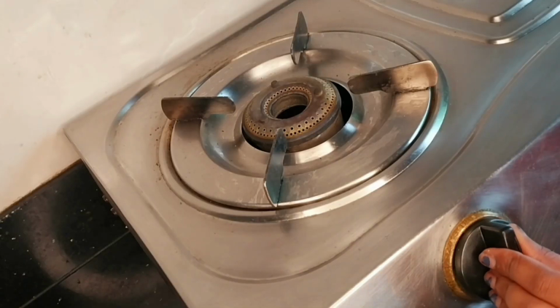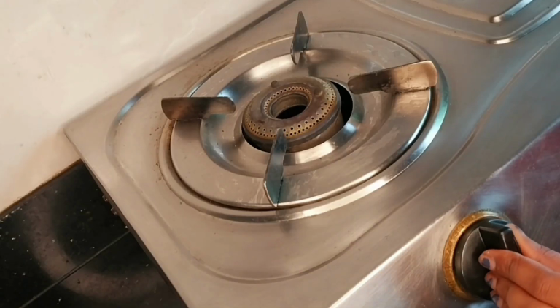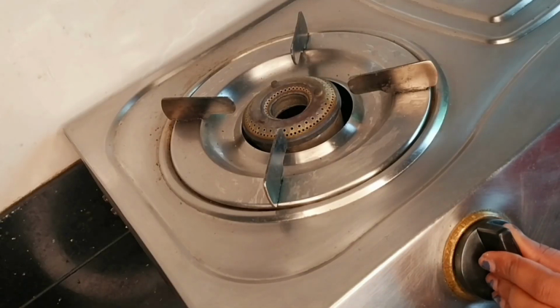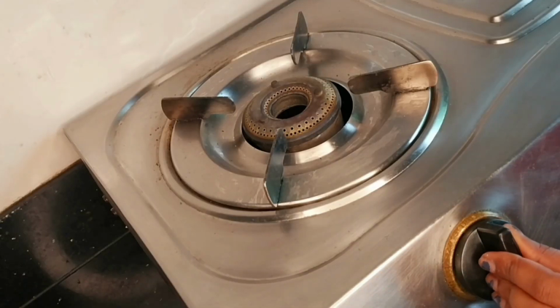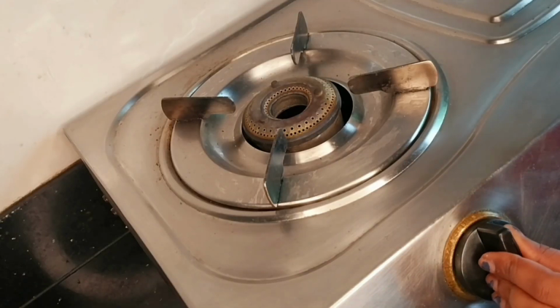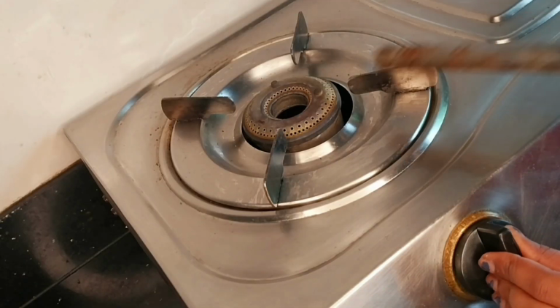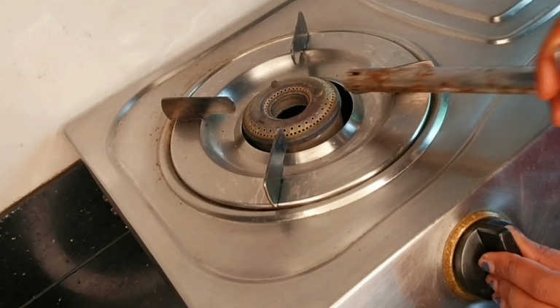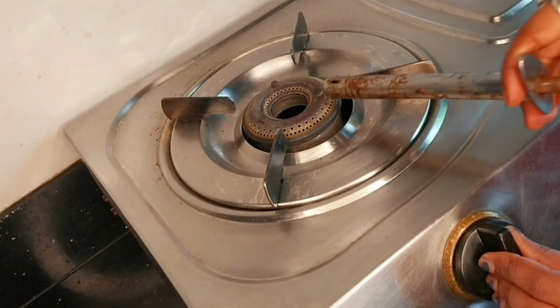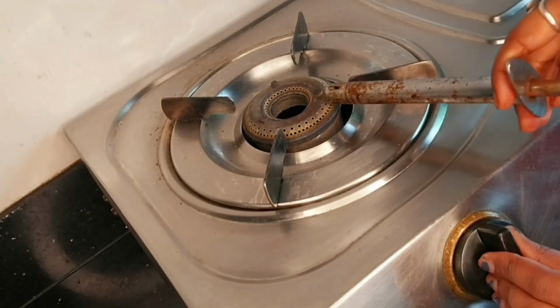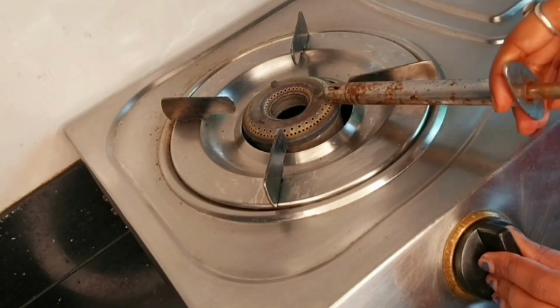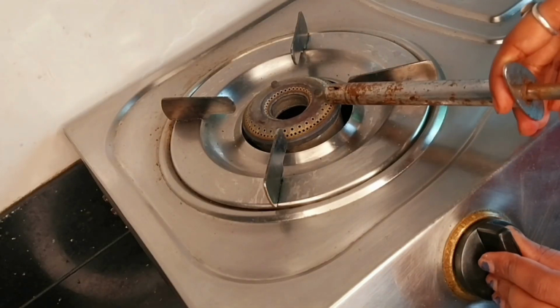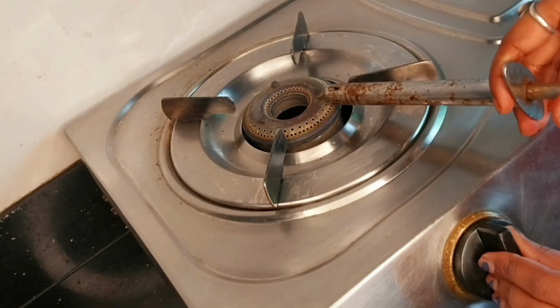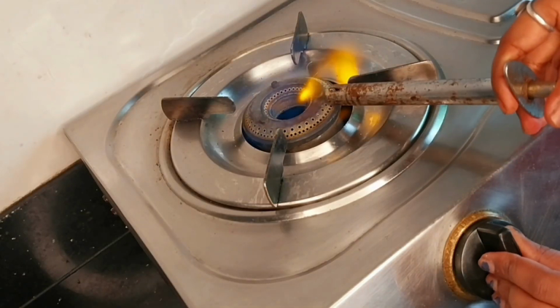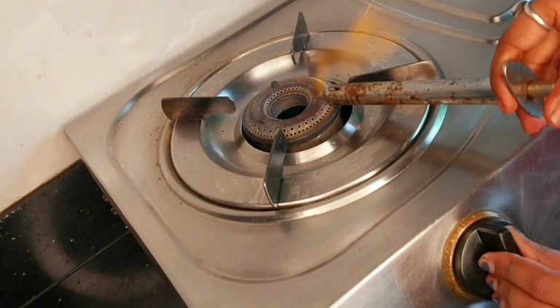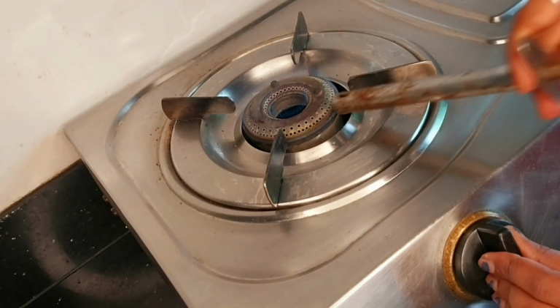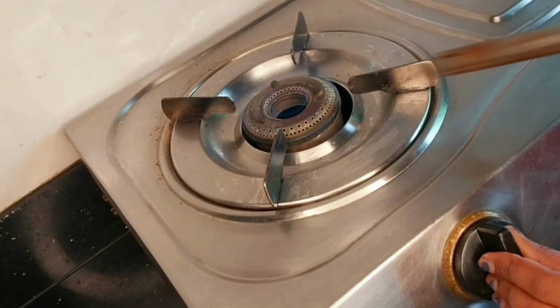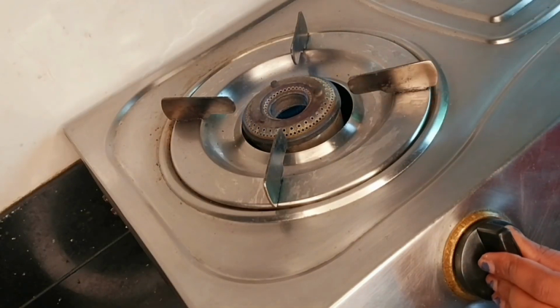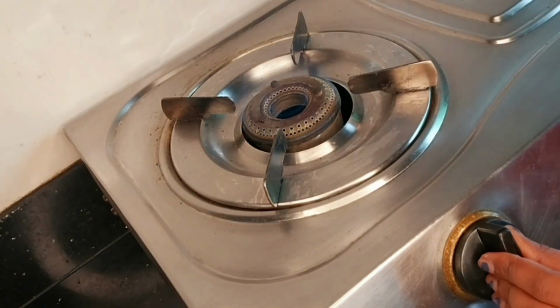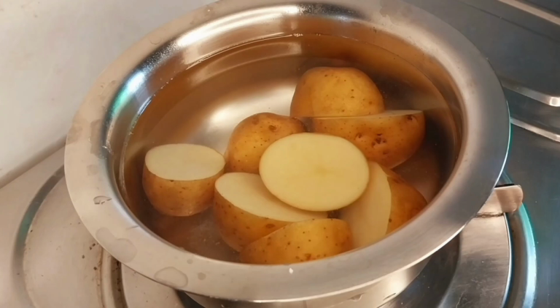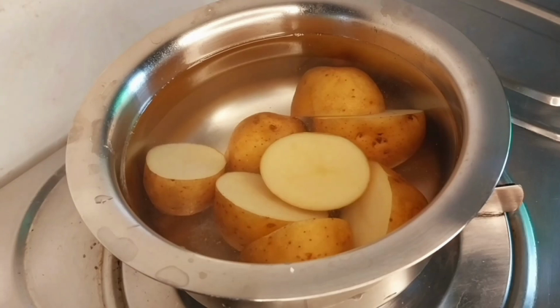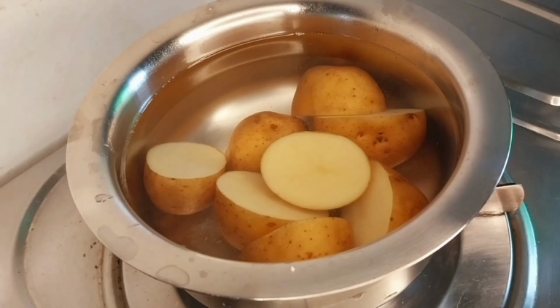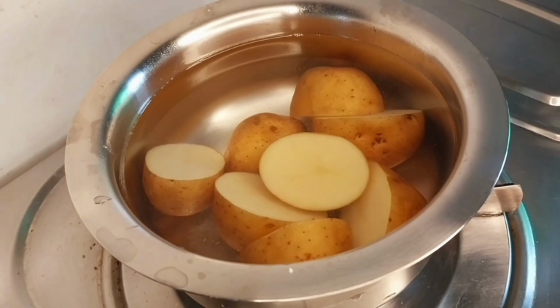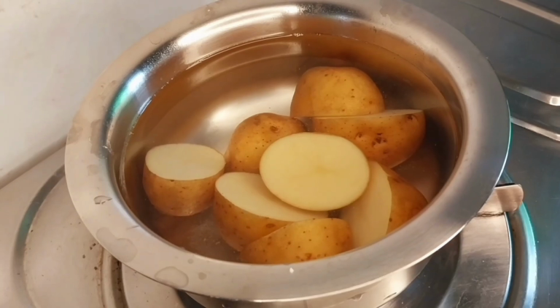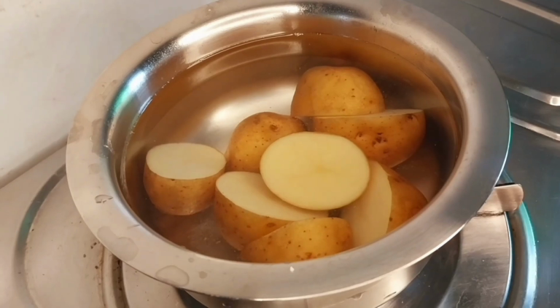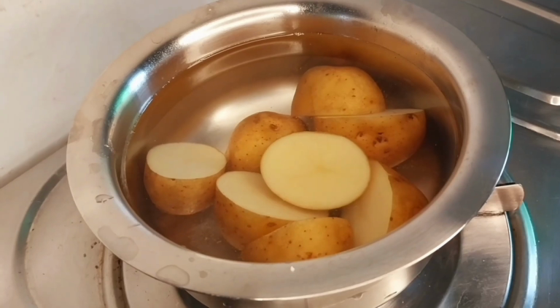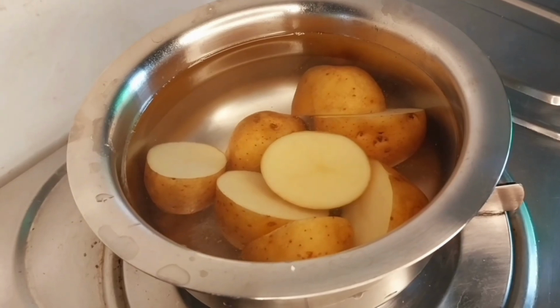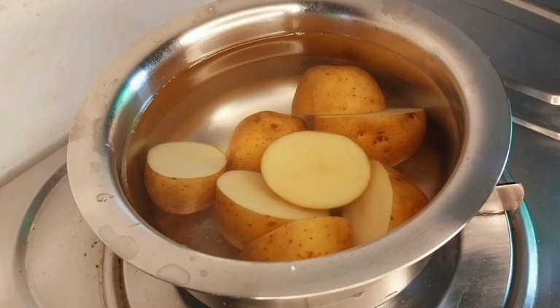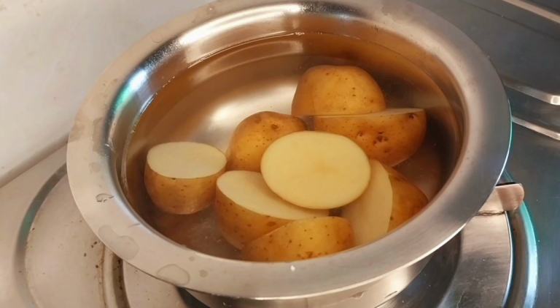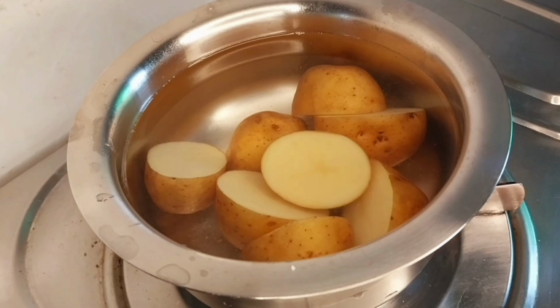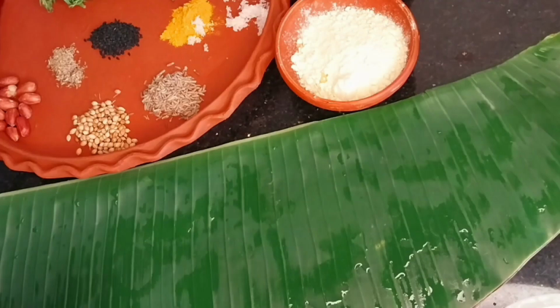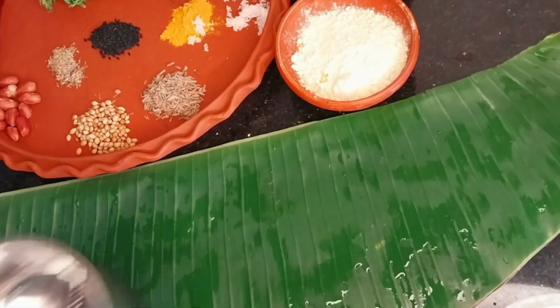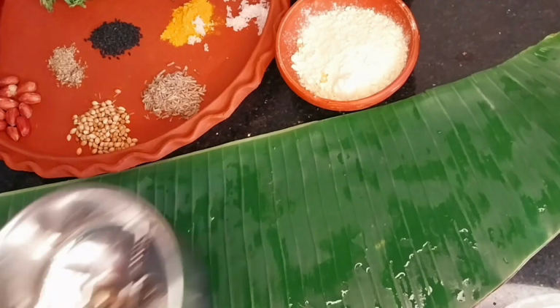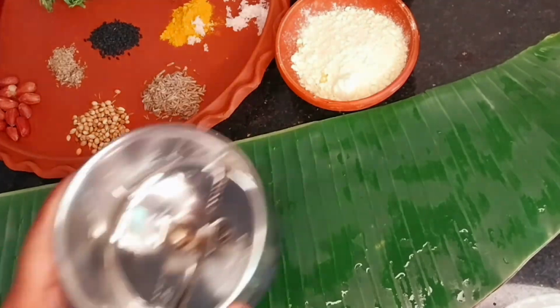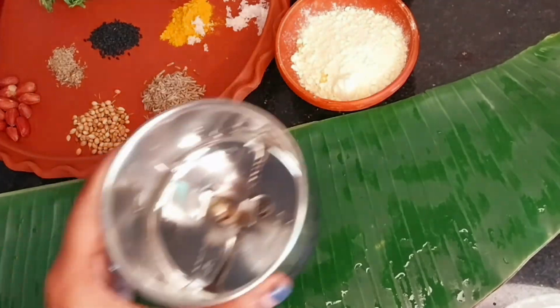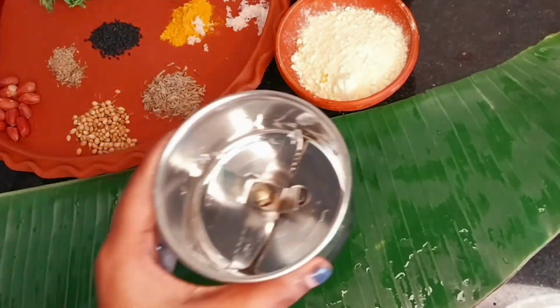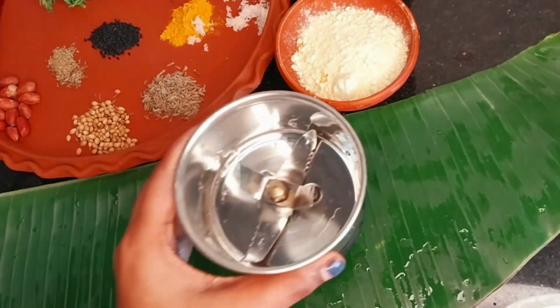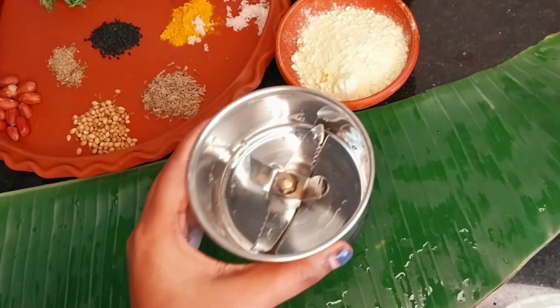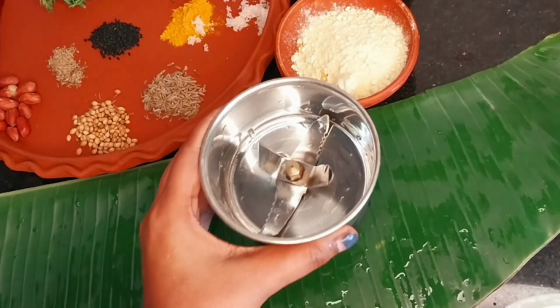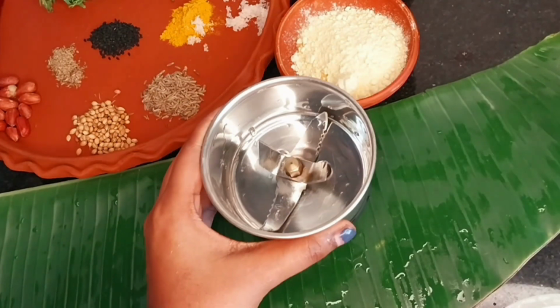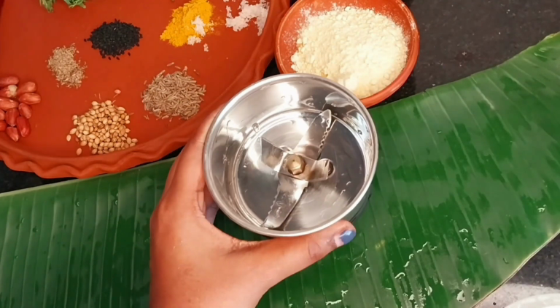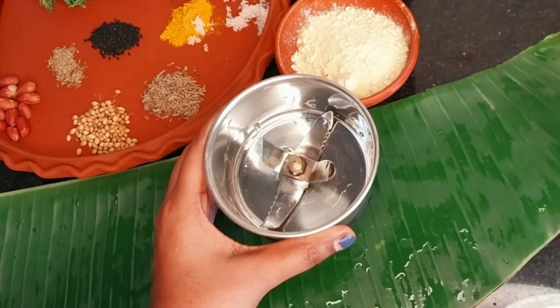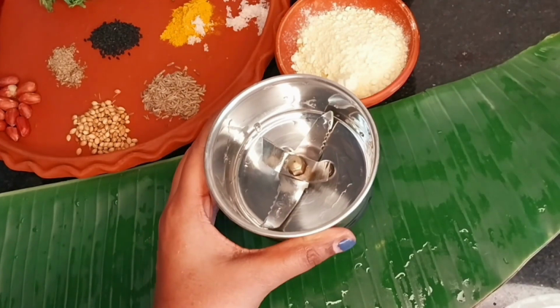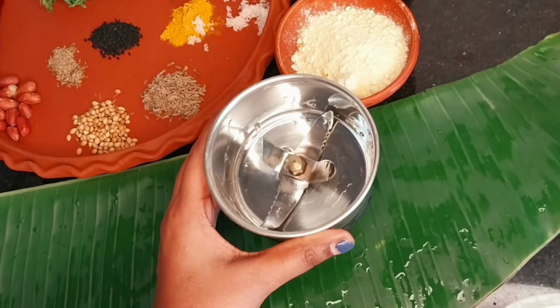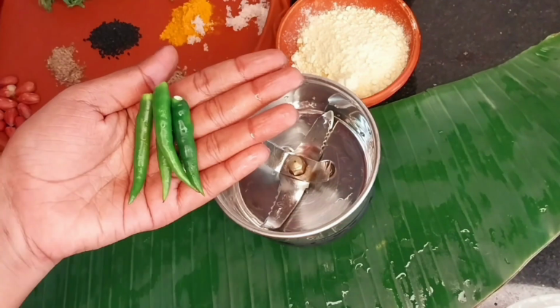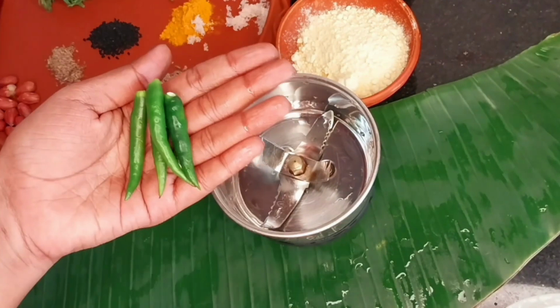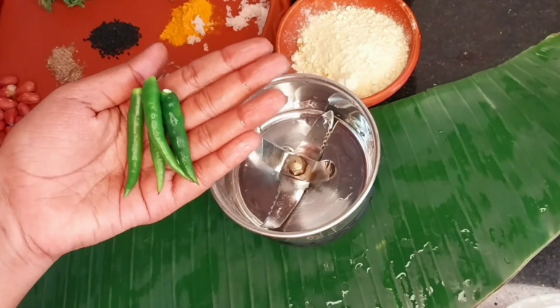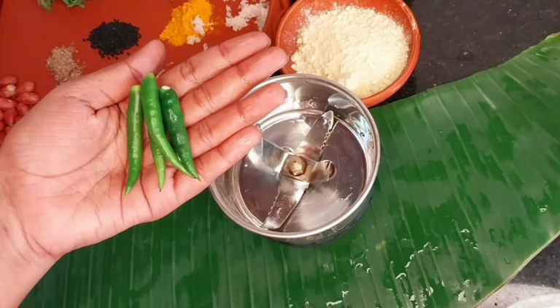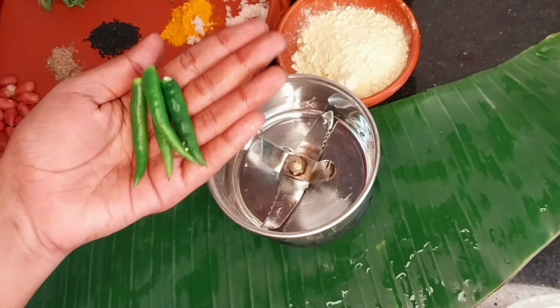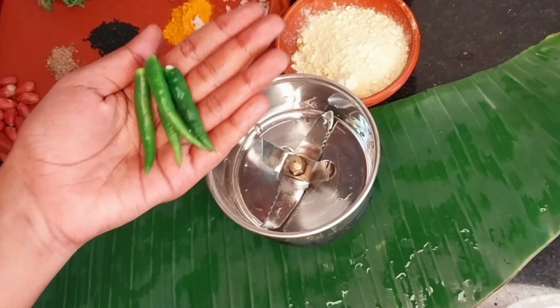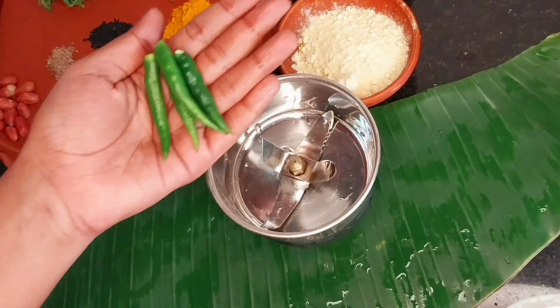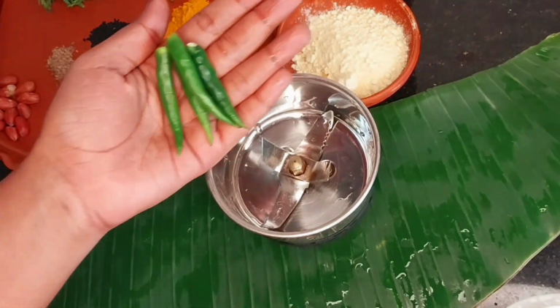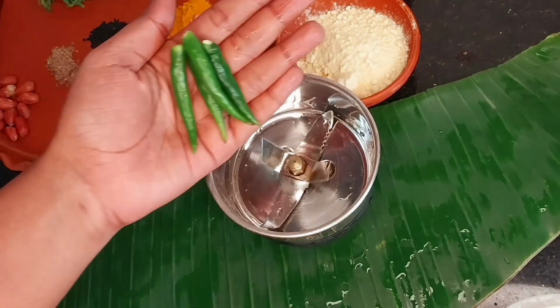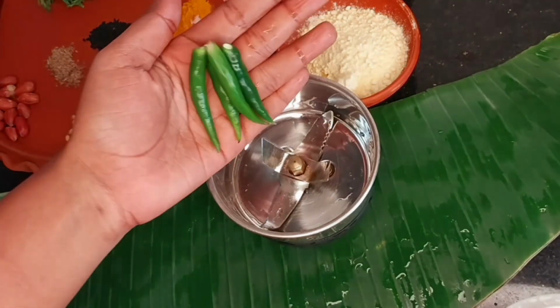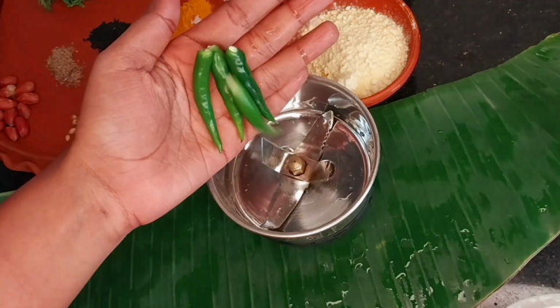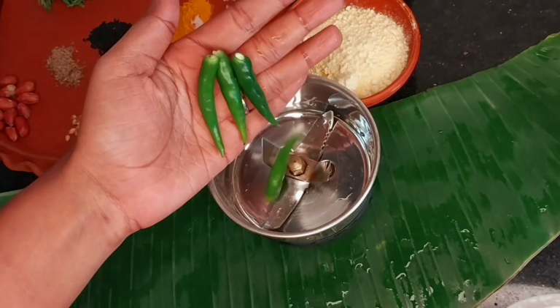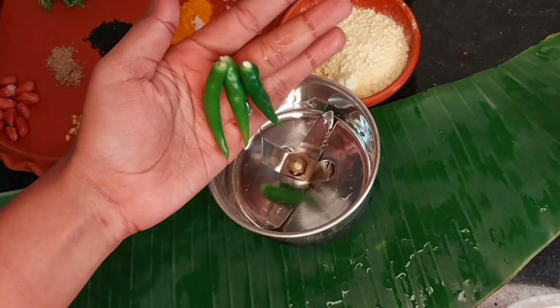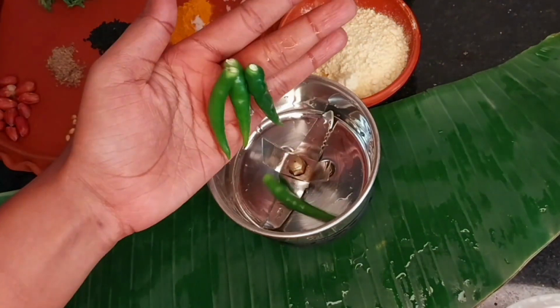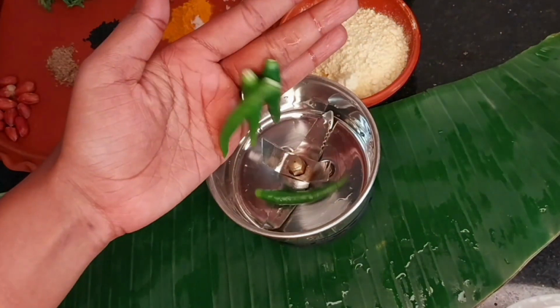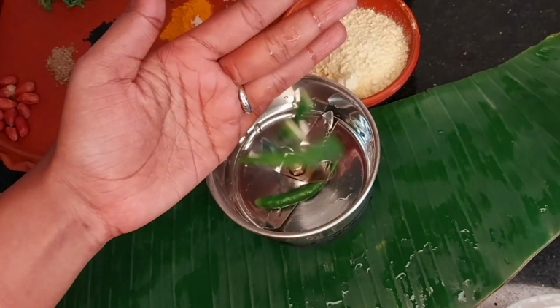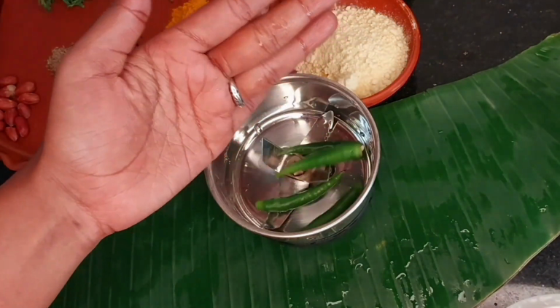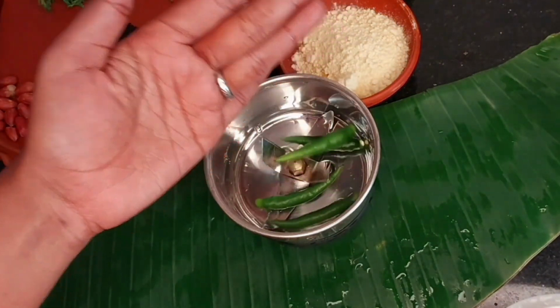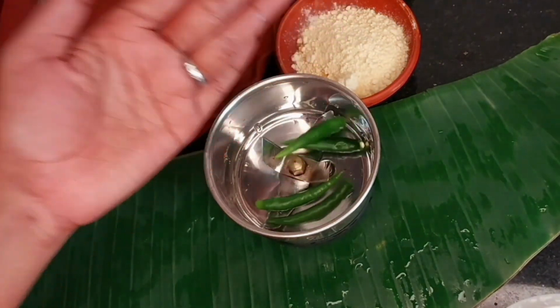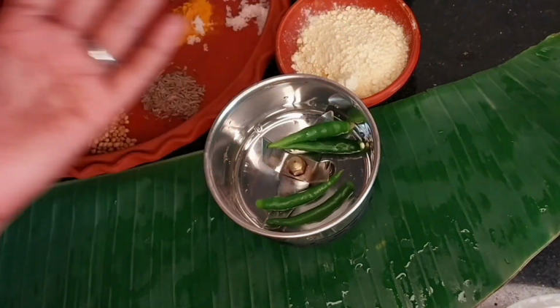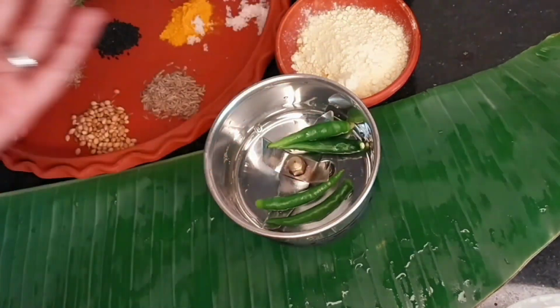When you add salt without a pressure cooker, the aloo will be cooked quickly. Now we are ready.